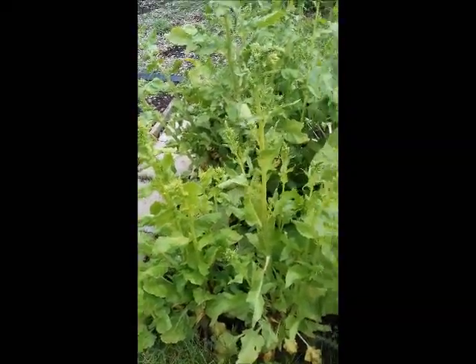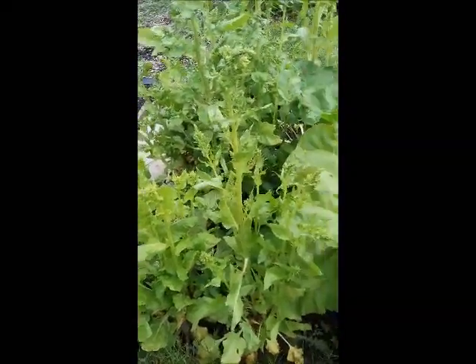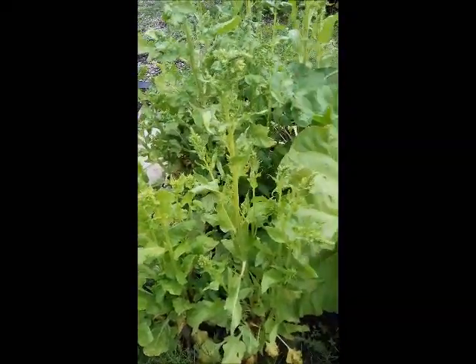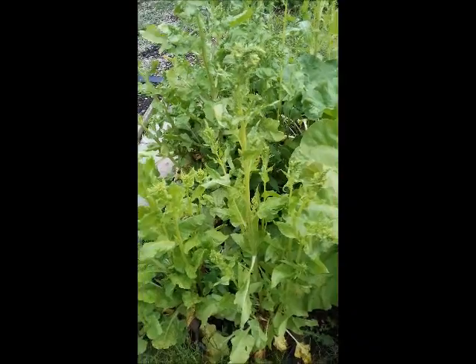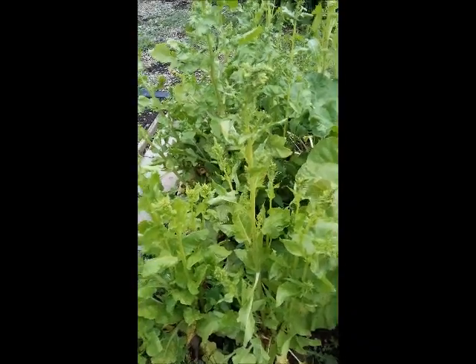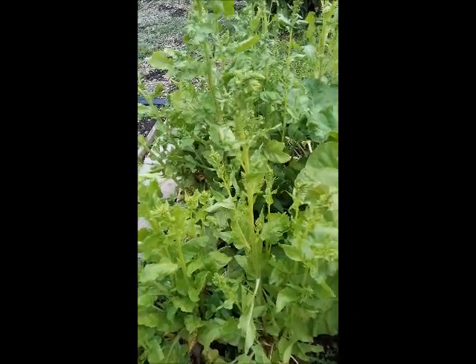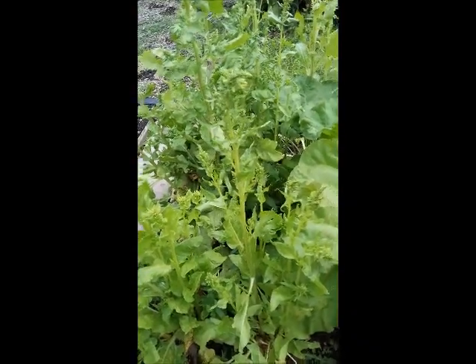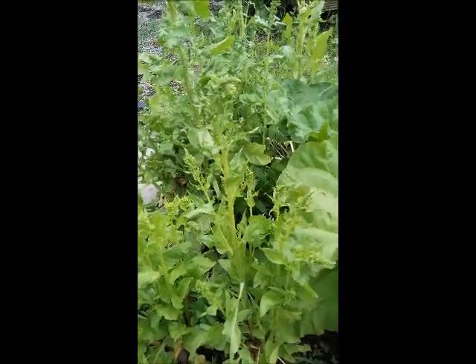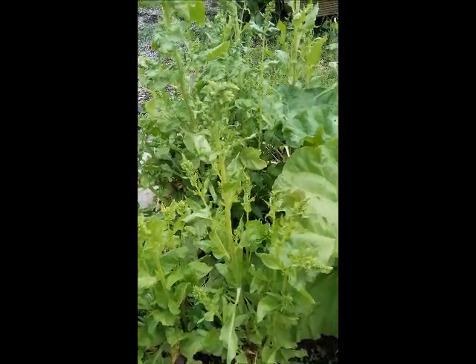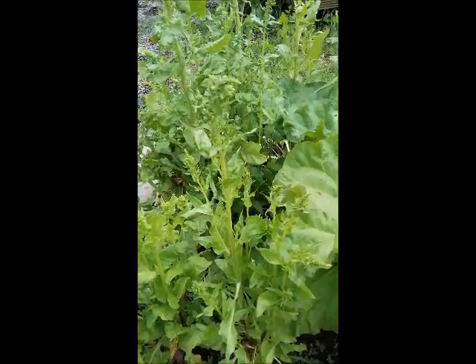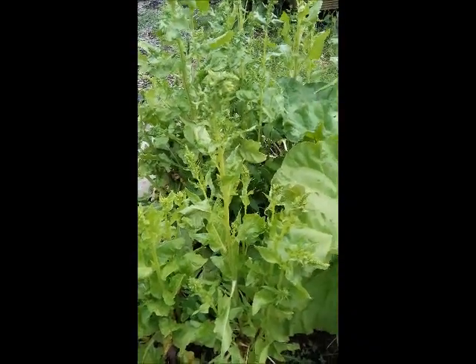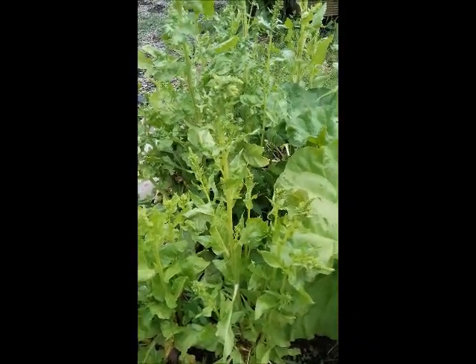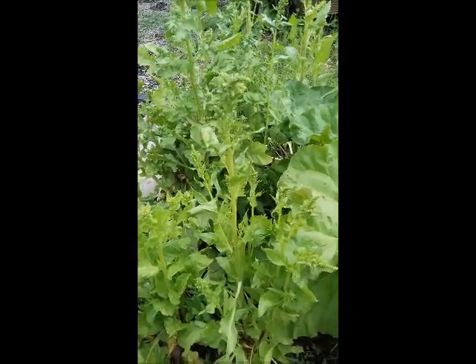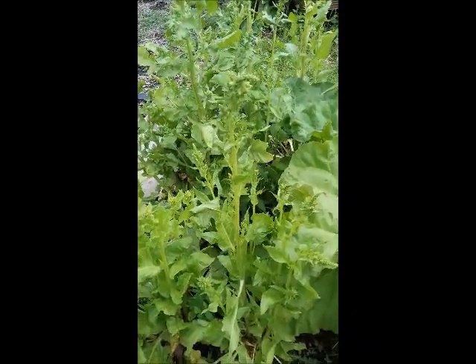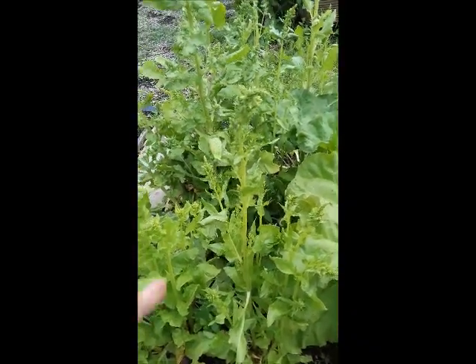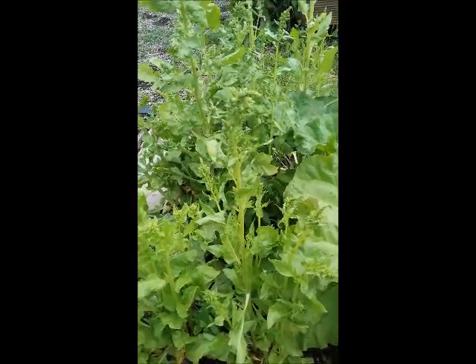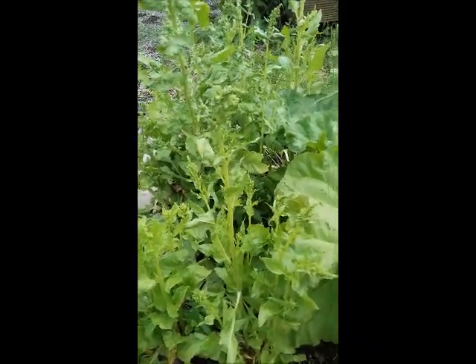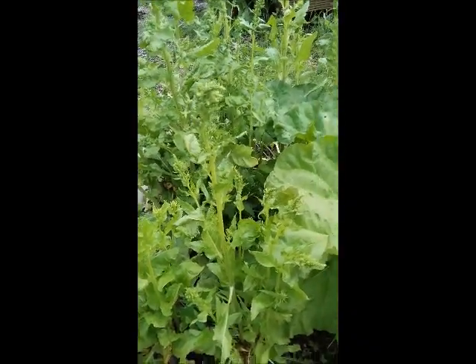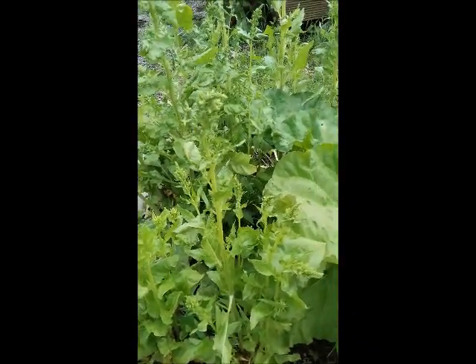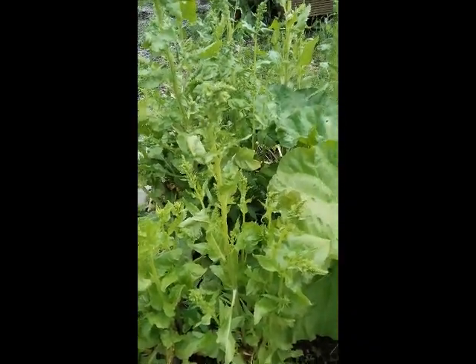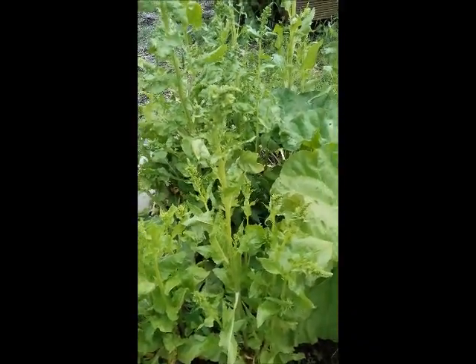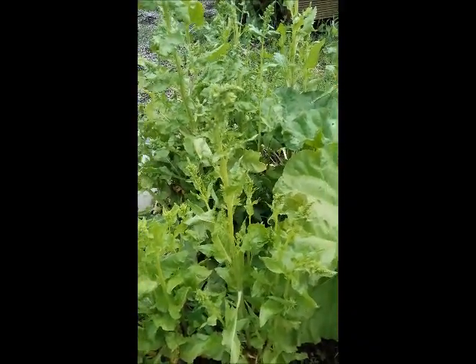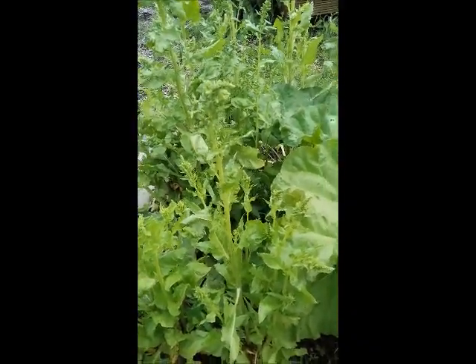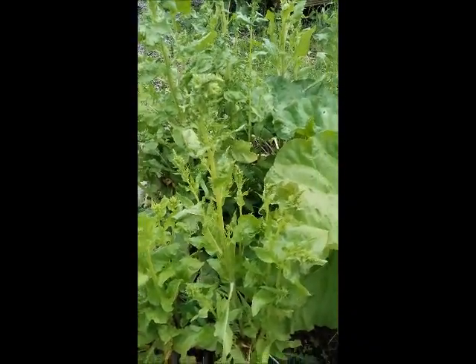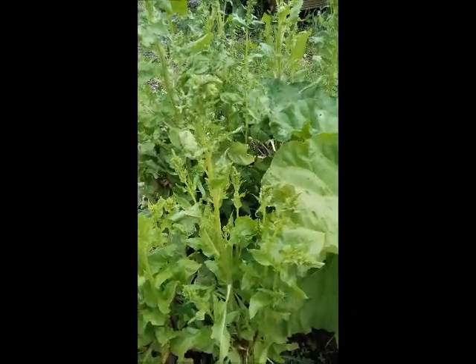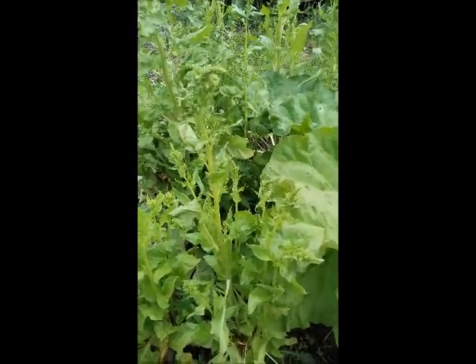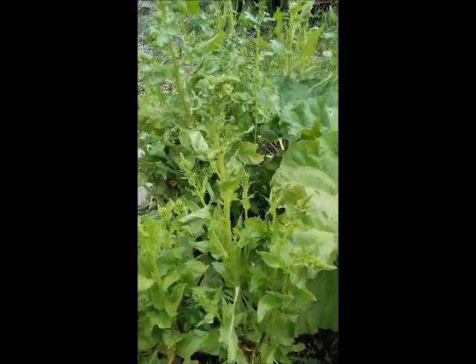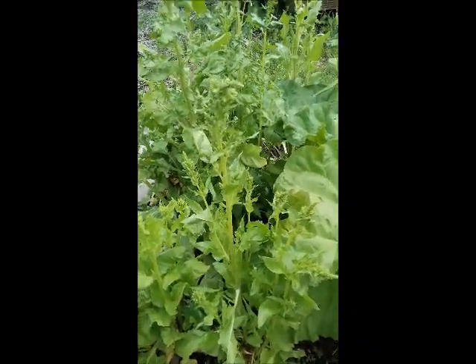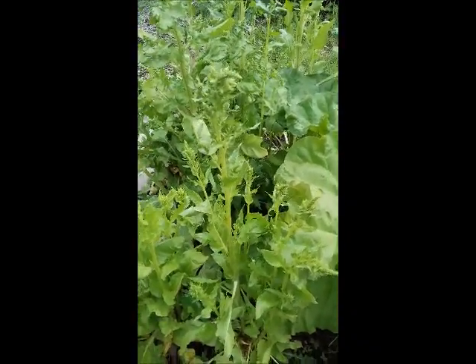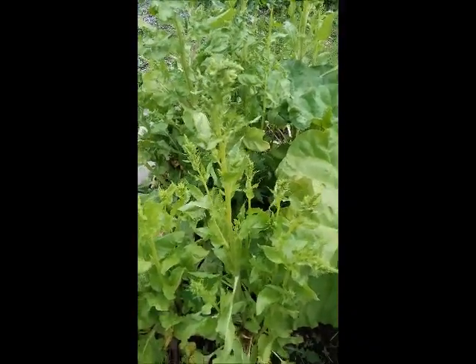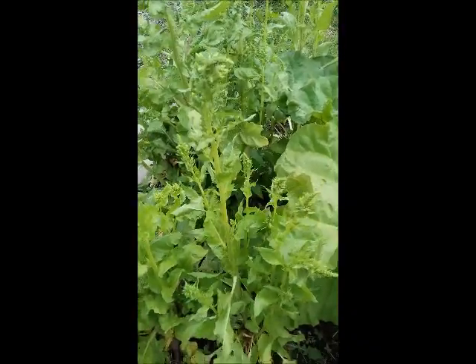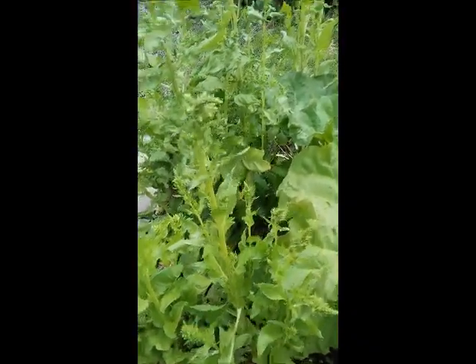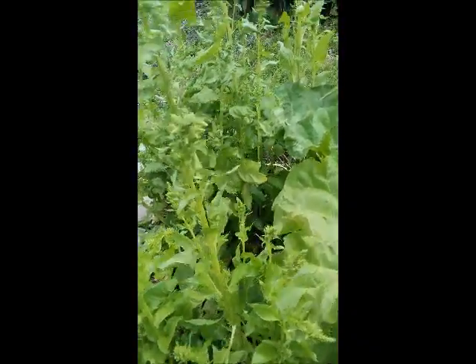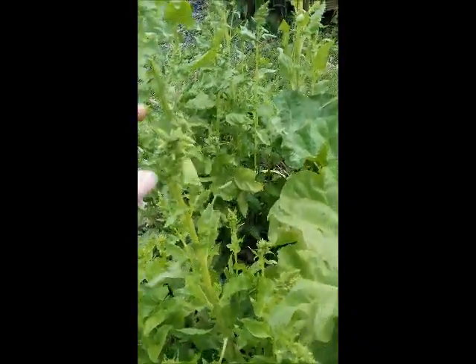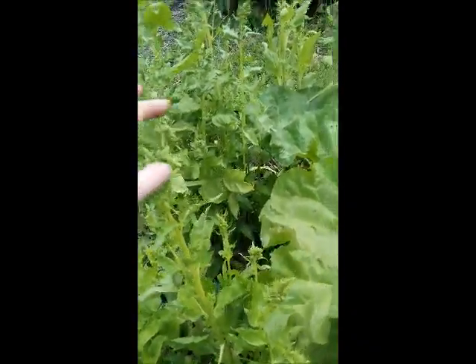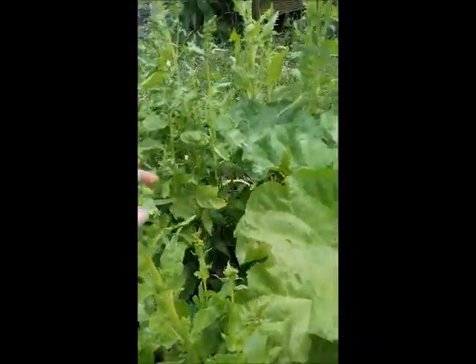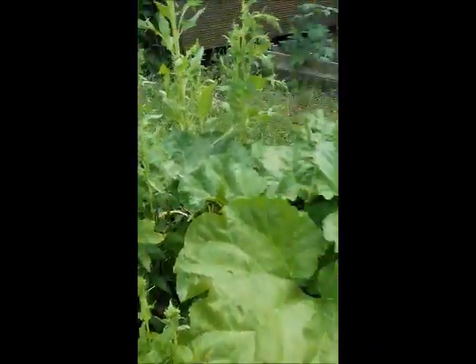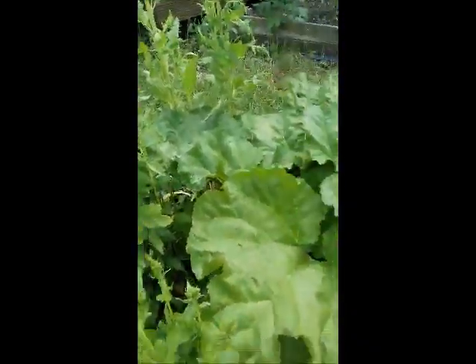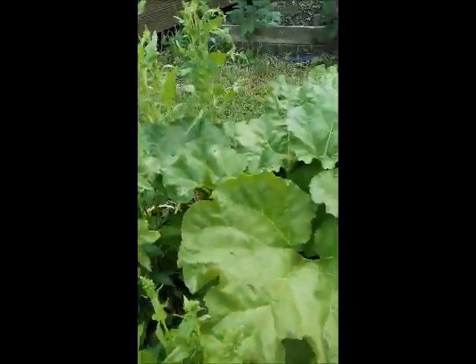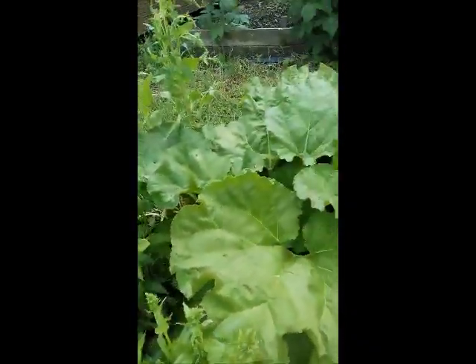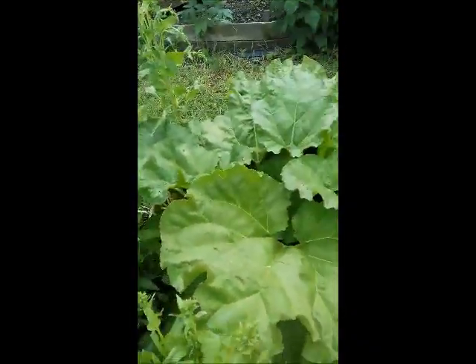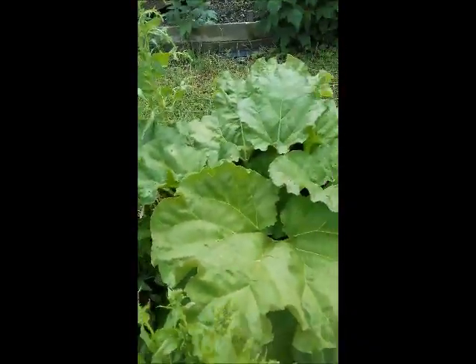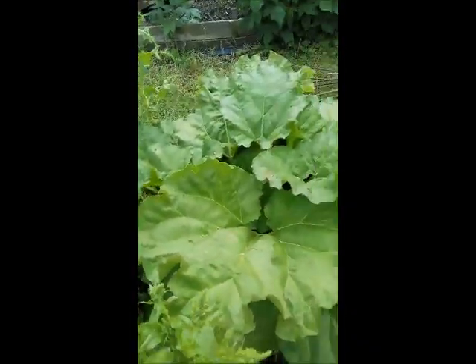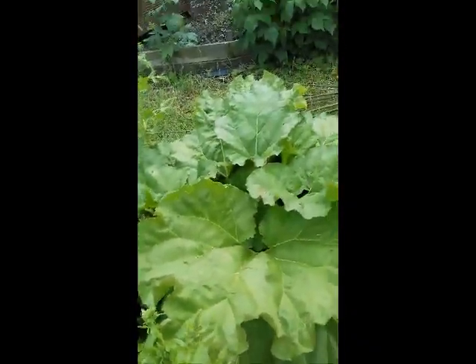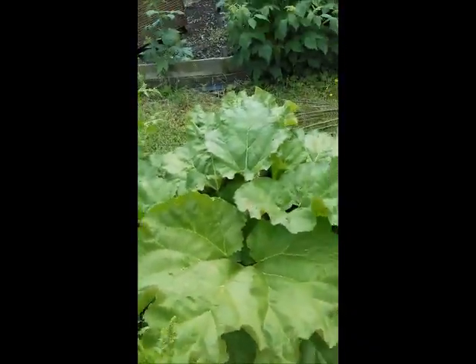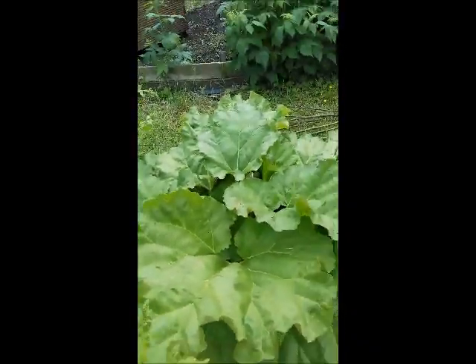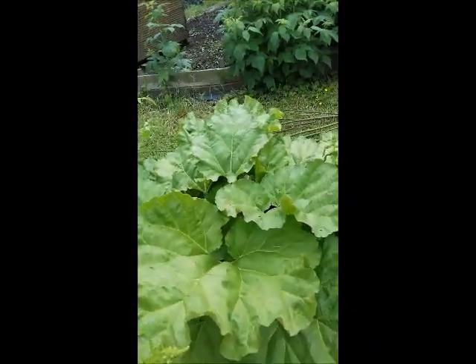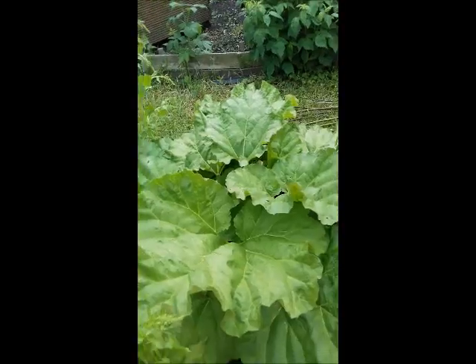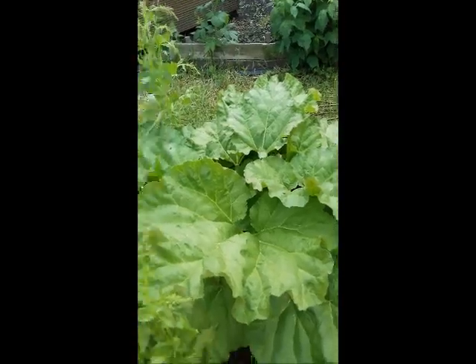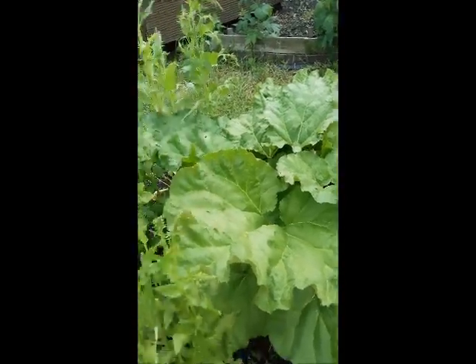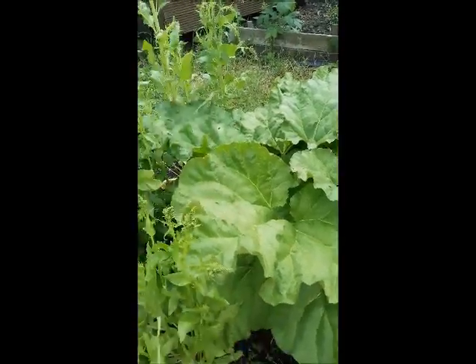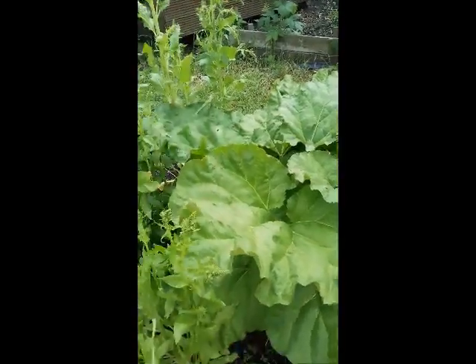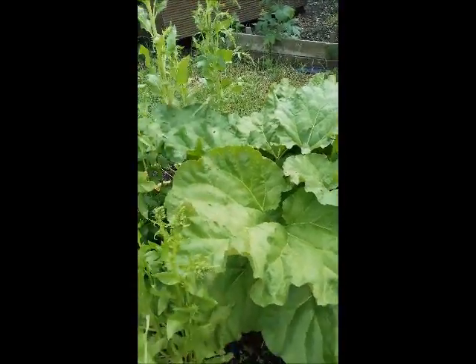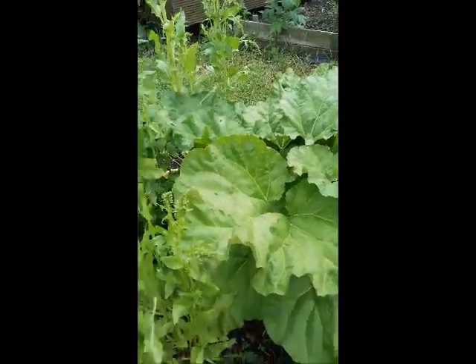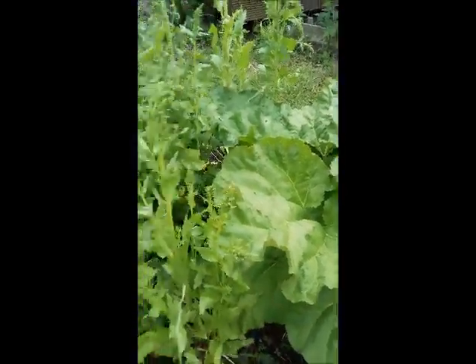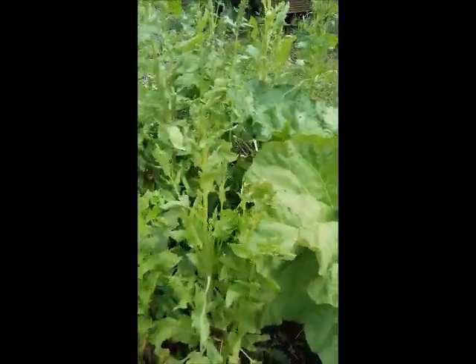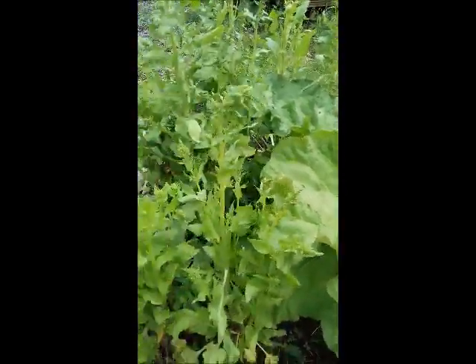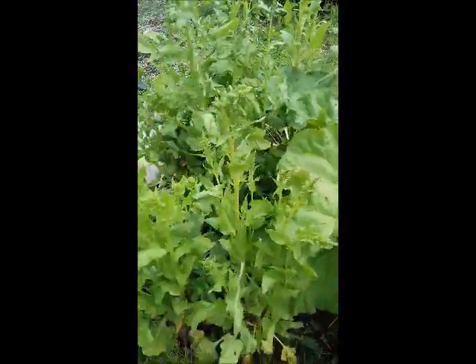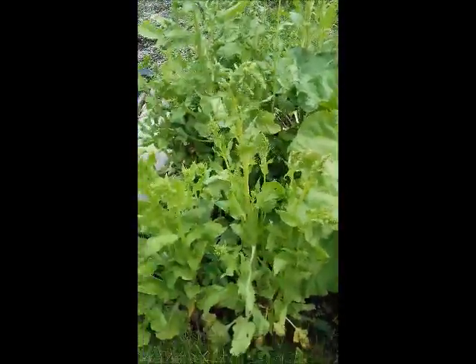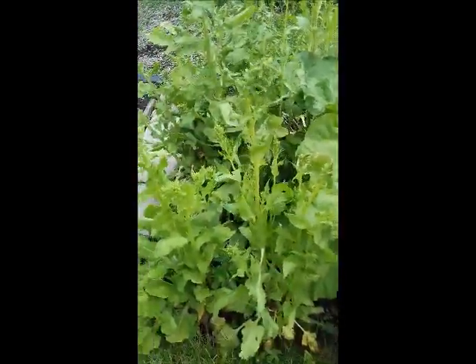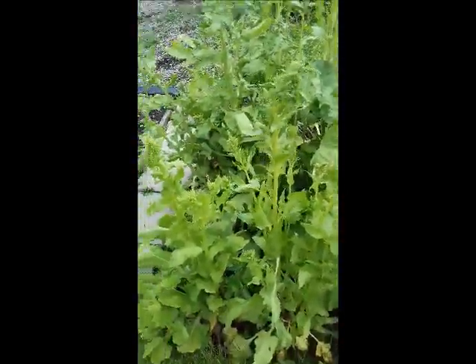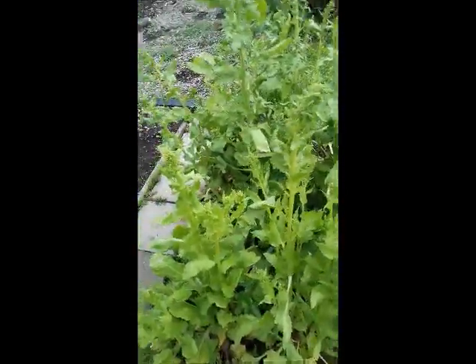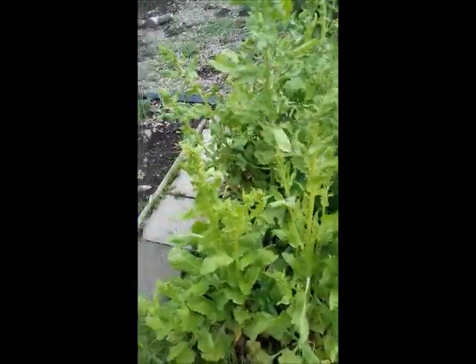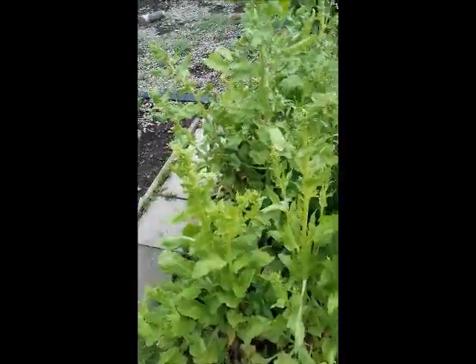Swiss chard again — that's been in two years, I think, that one. But again, collect the seed. It's not as exciting because it's just green.